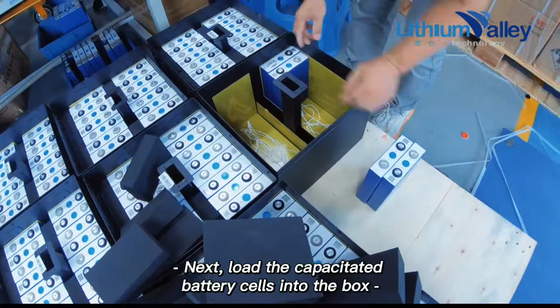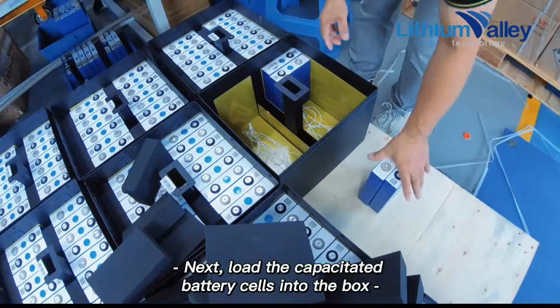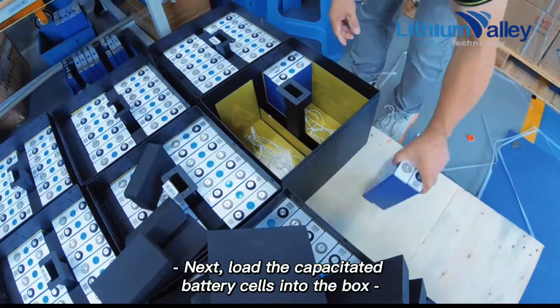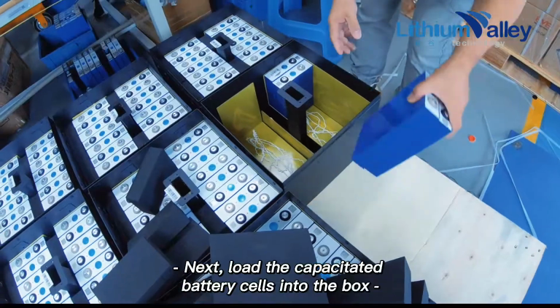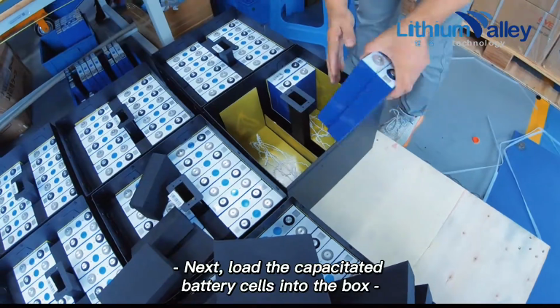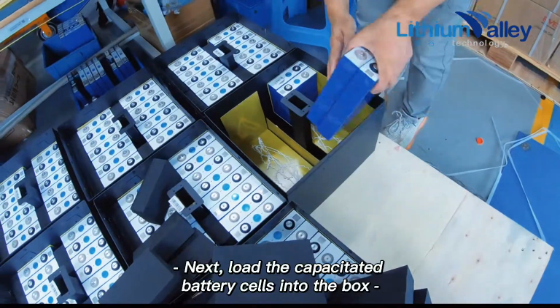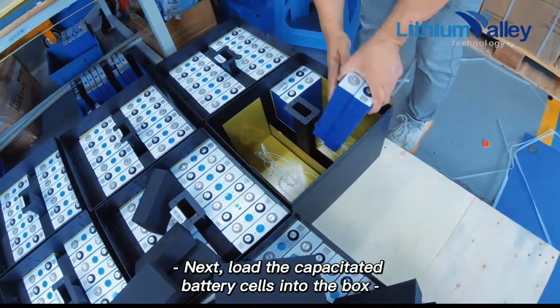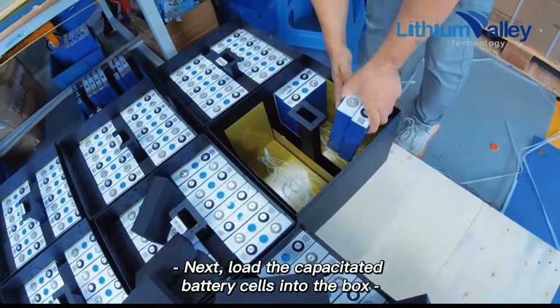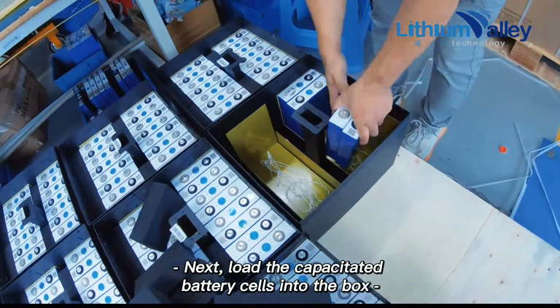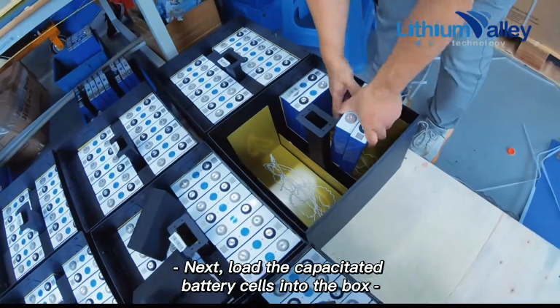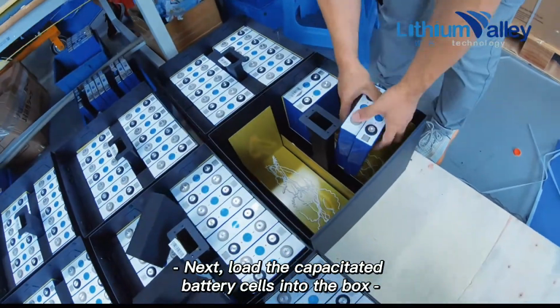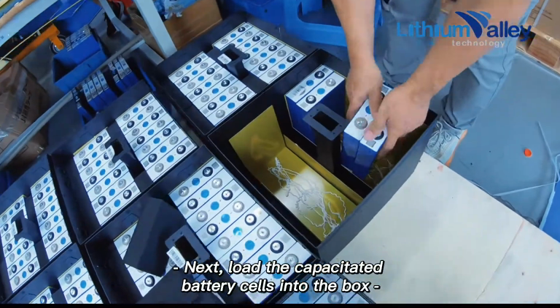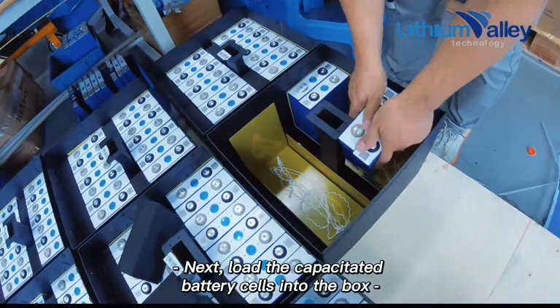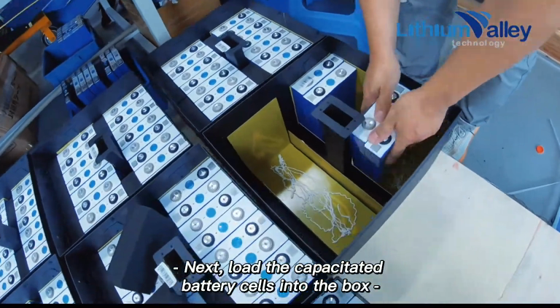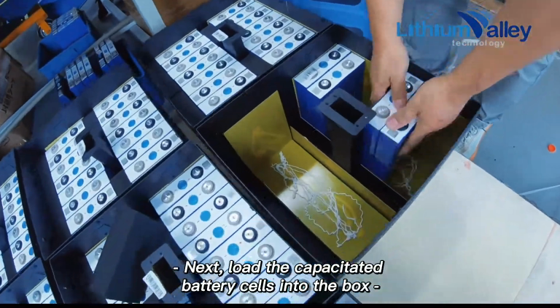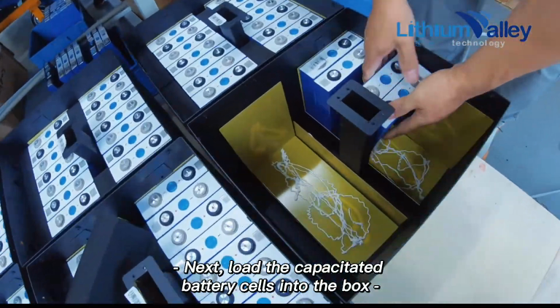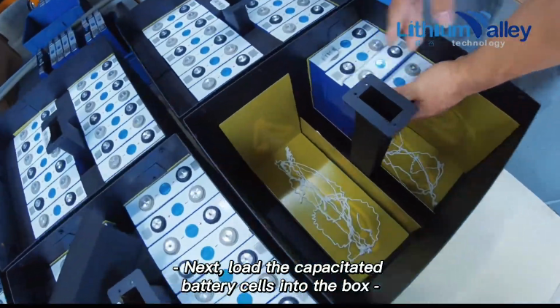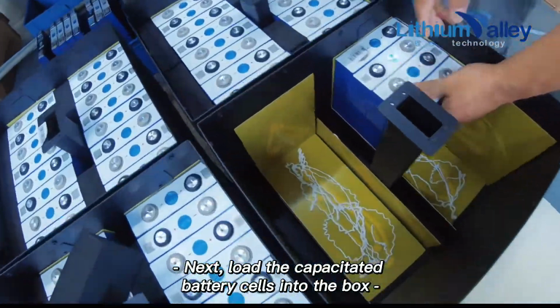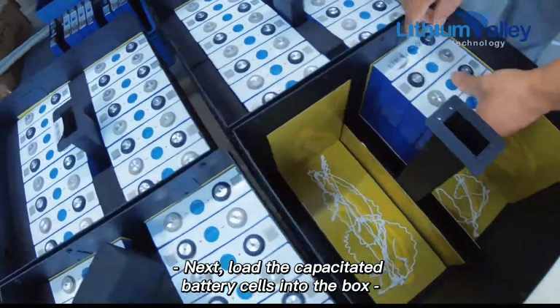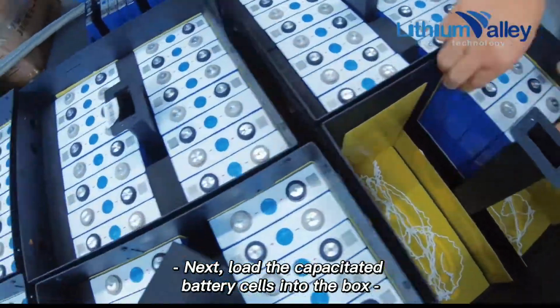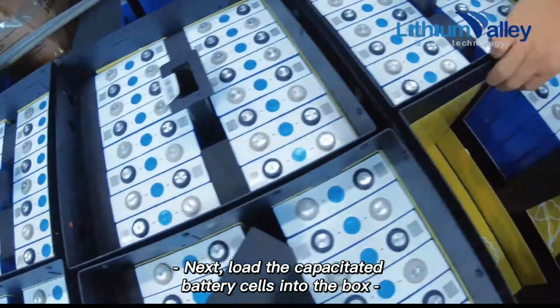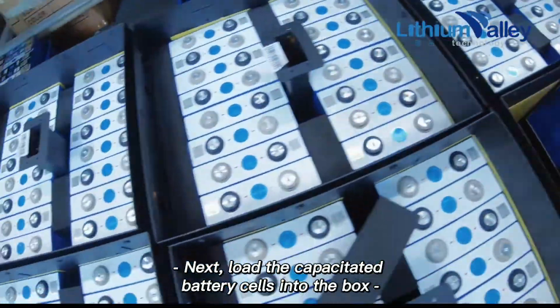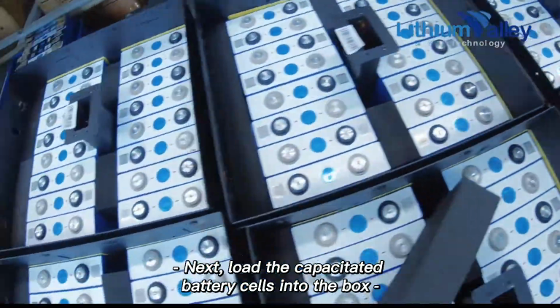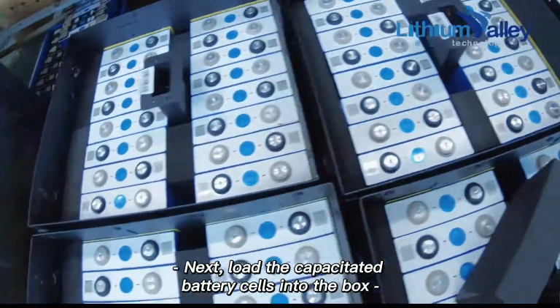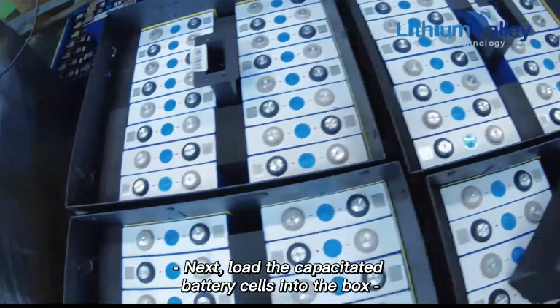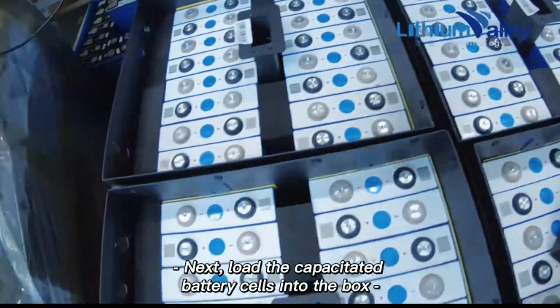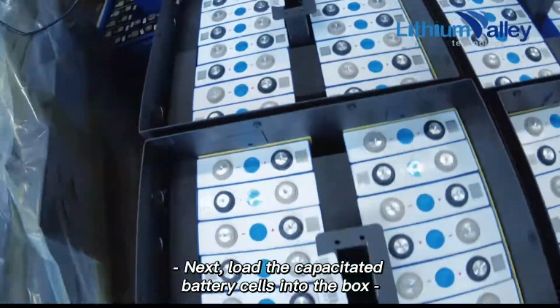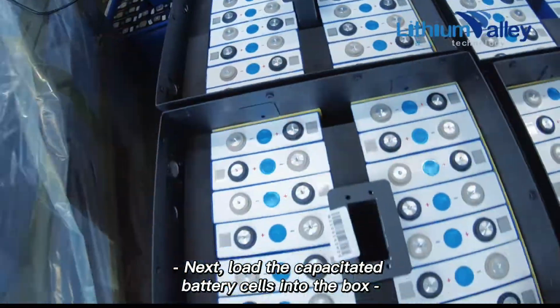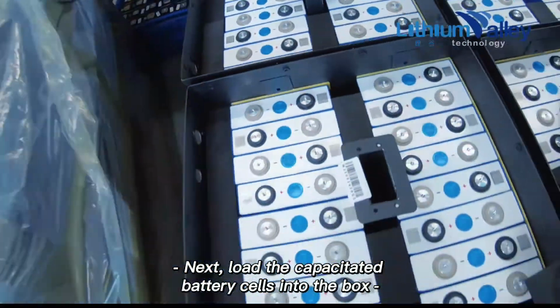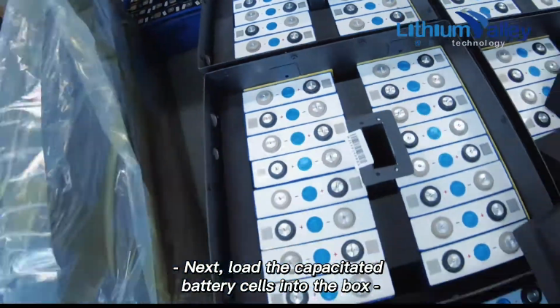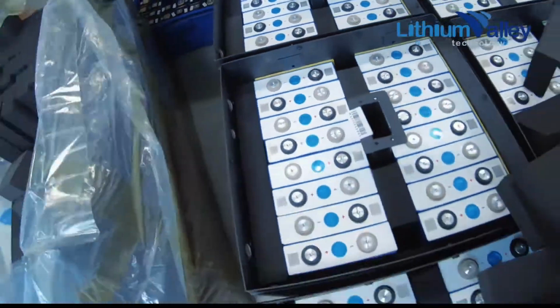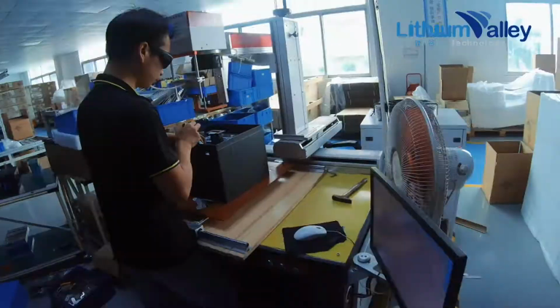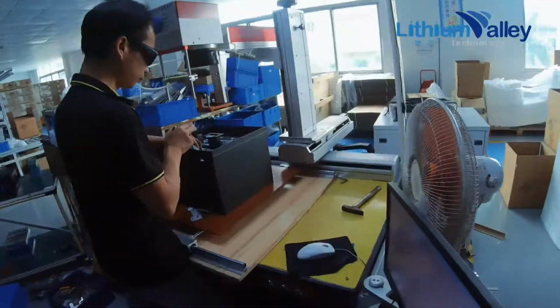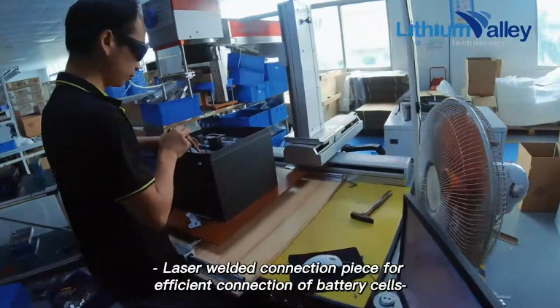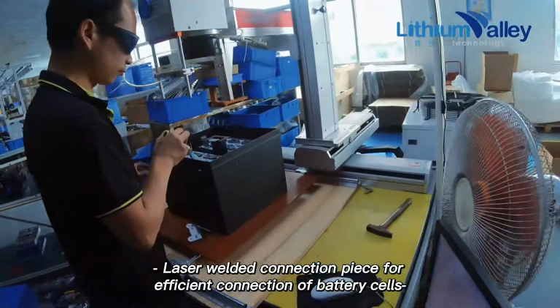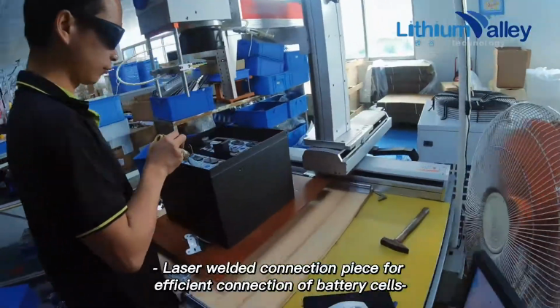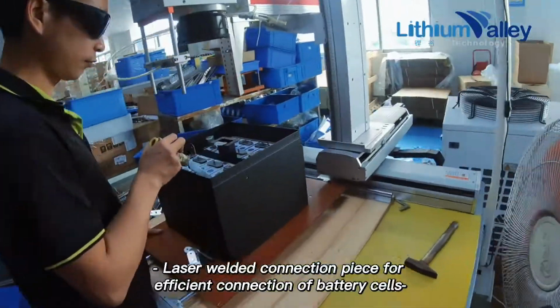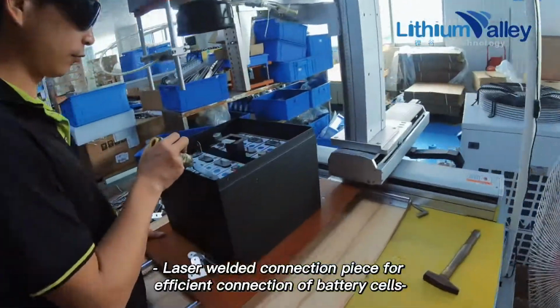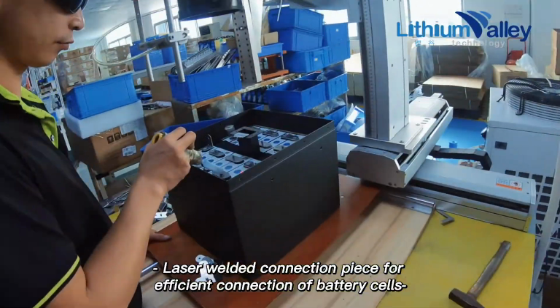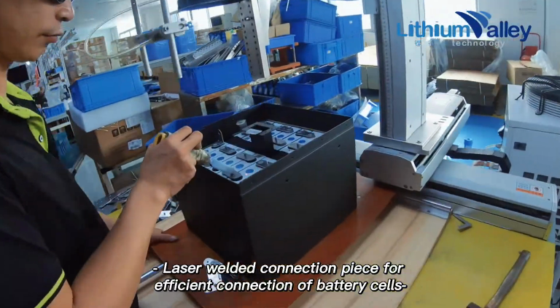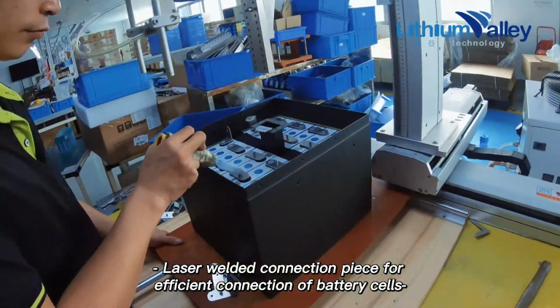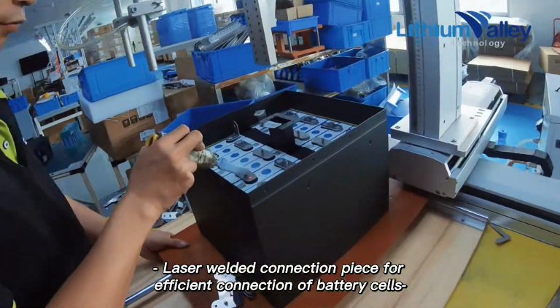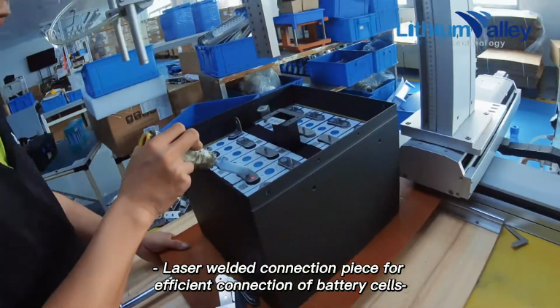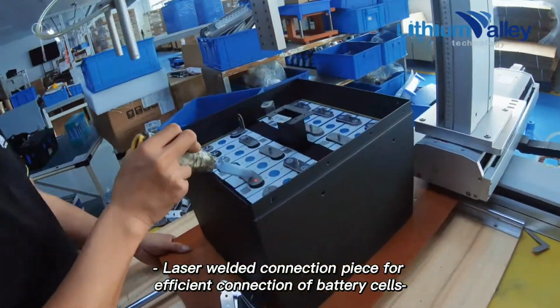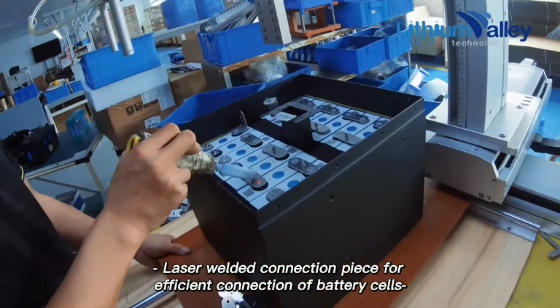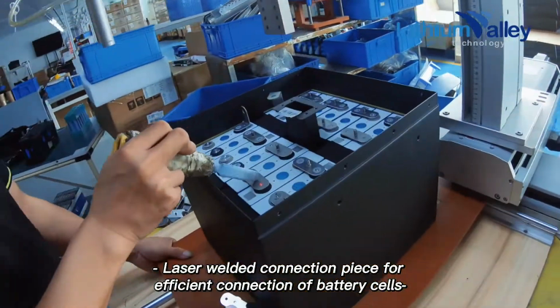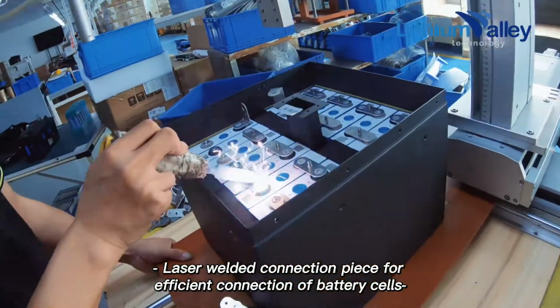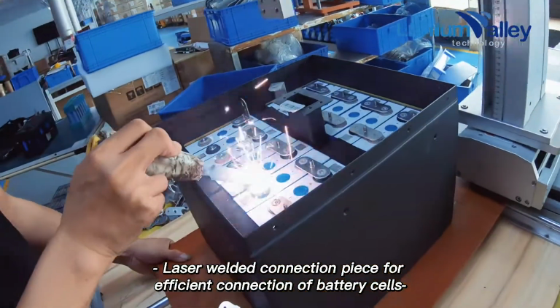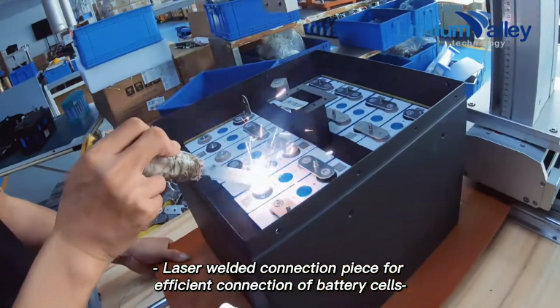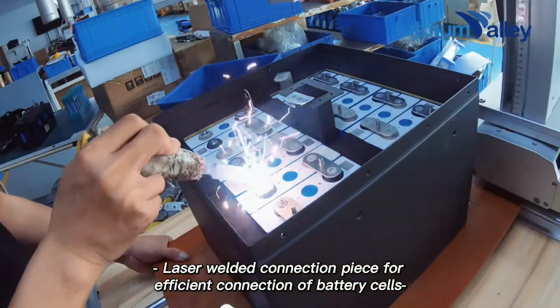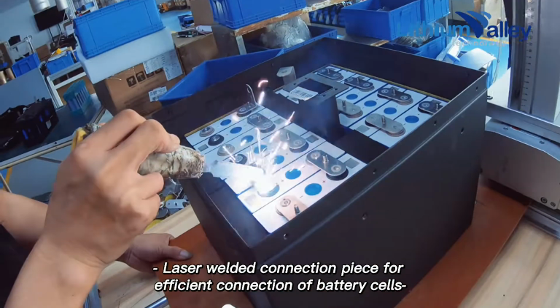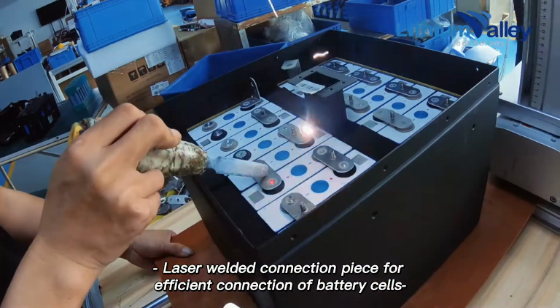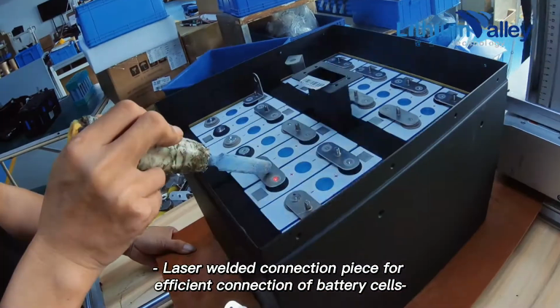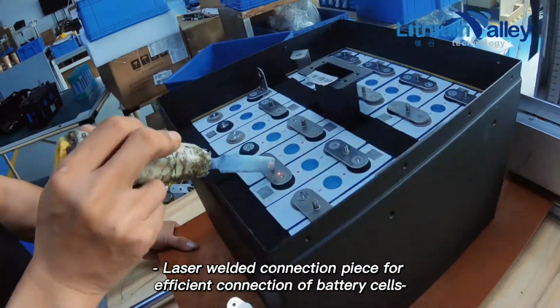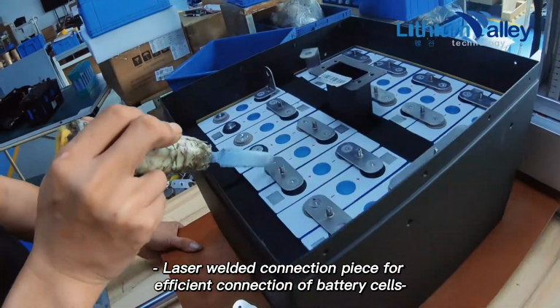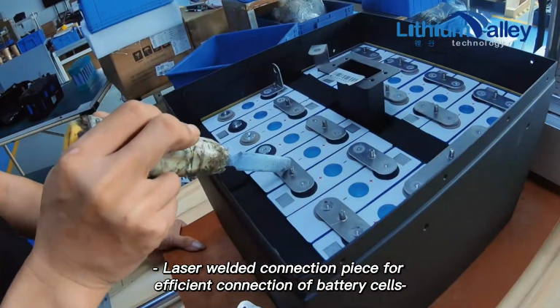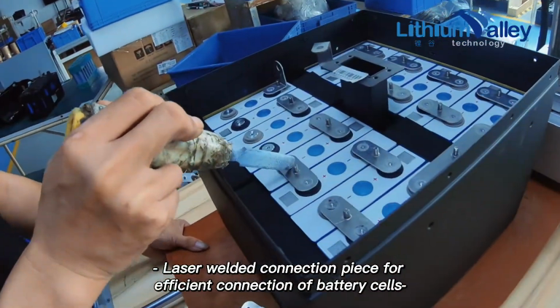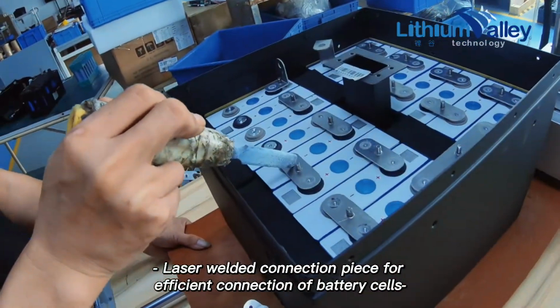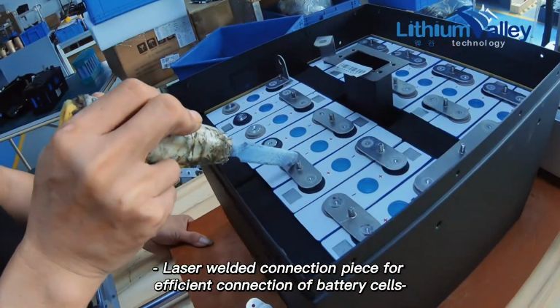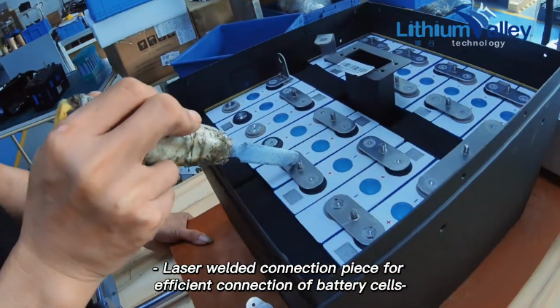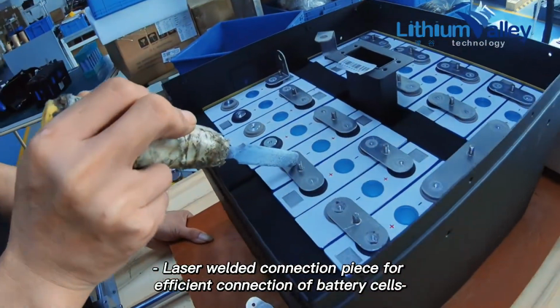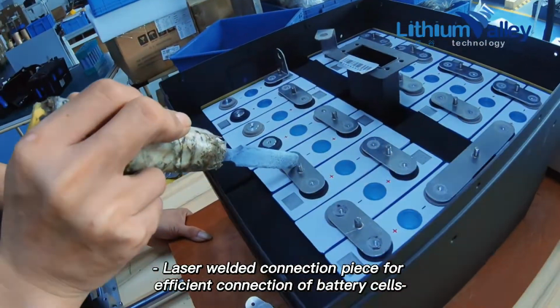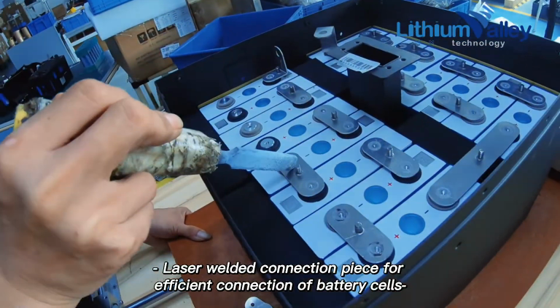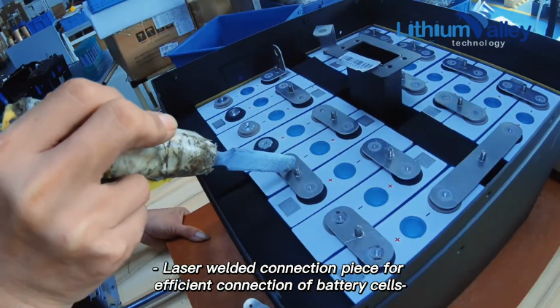Next, load the capacitated battery cells into the box. Laser welded connection pieces are used for efficient connection of the battery cells.